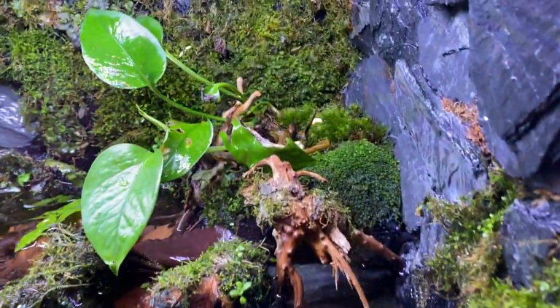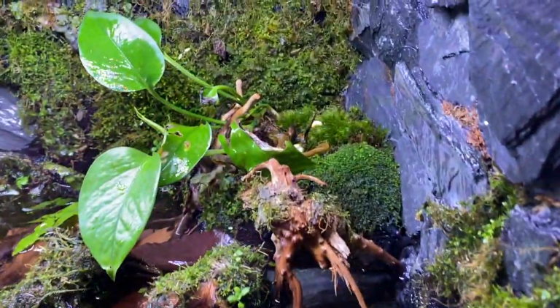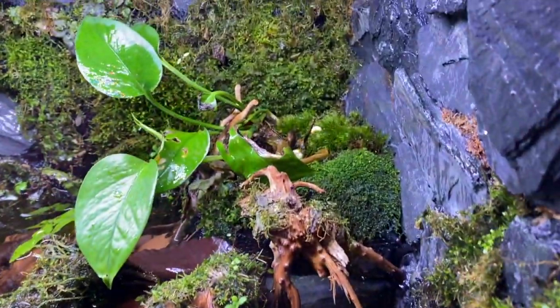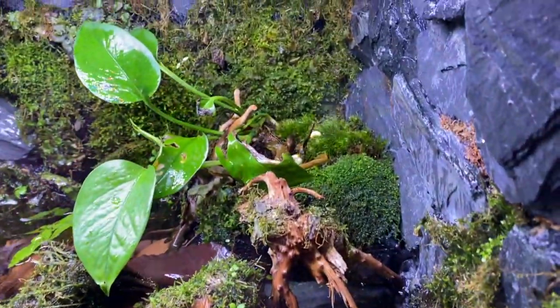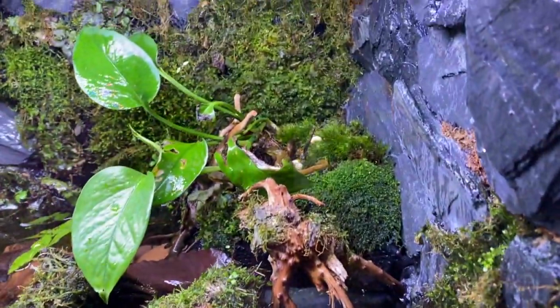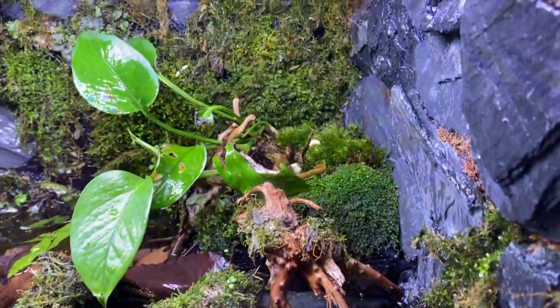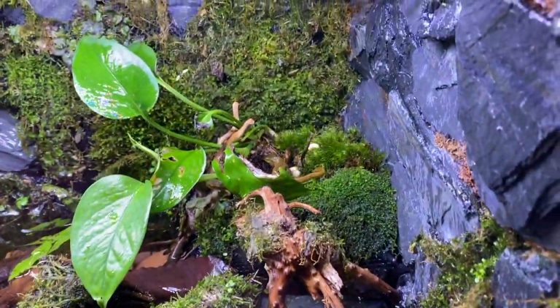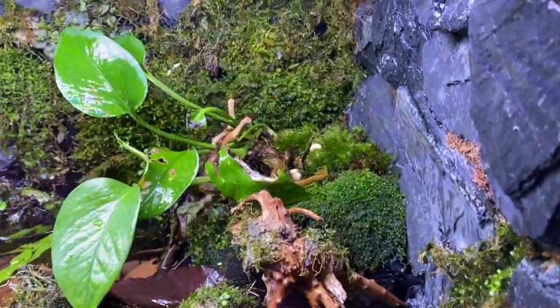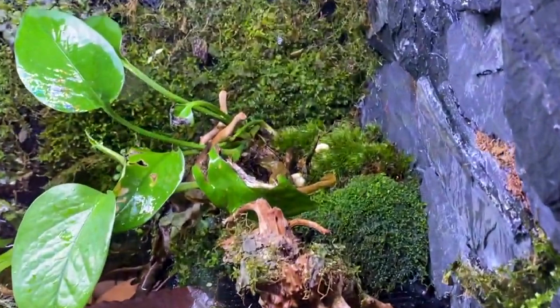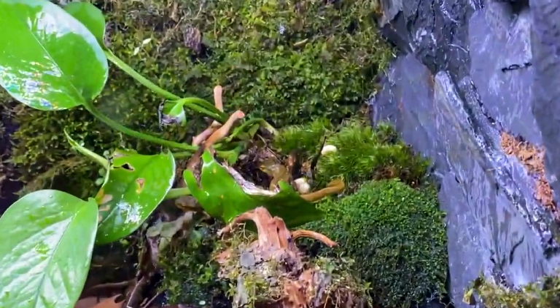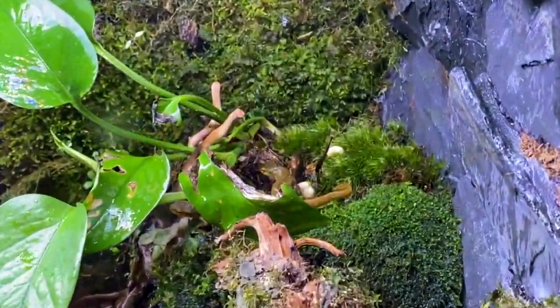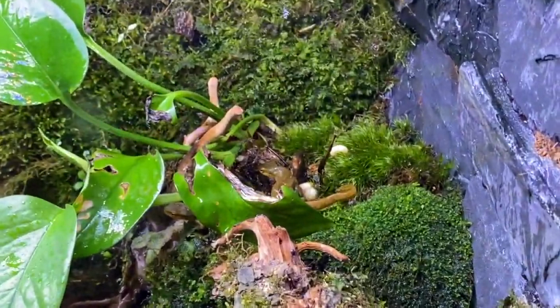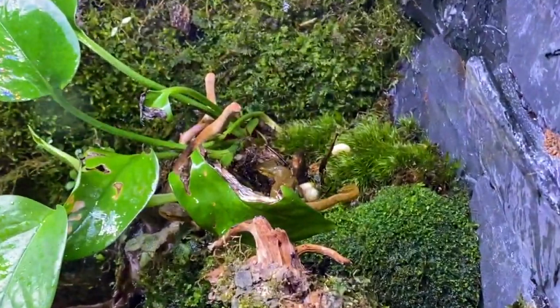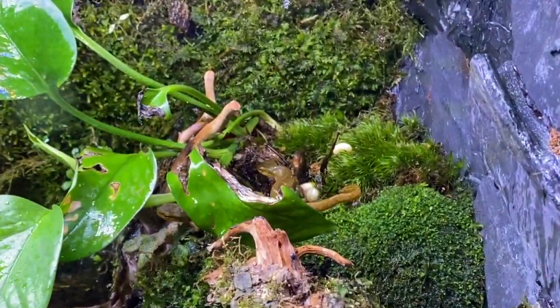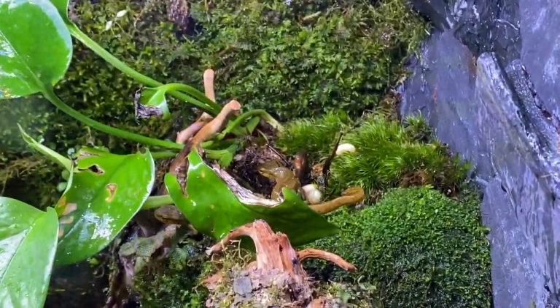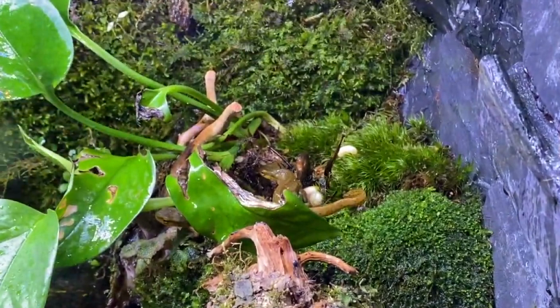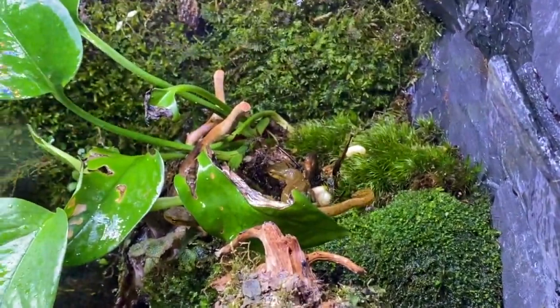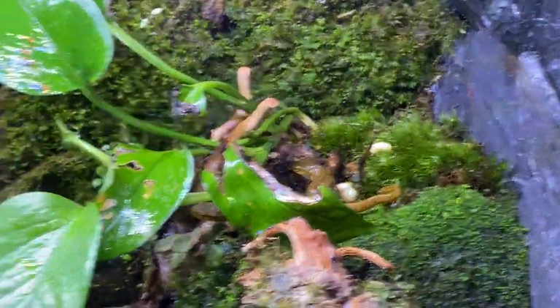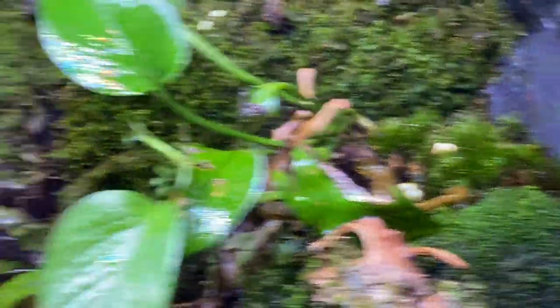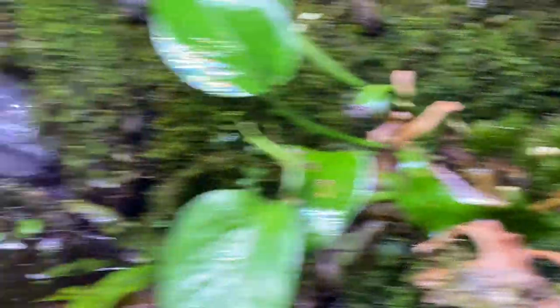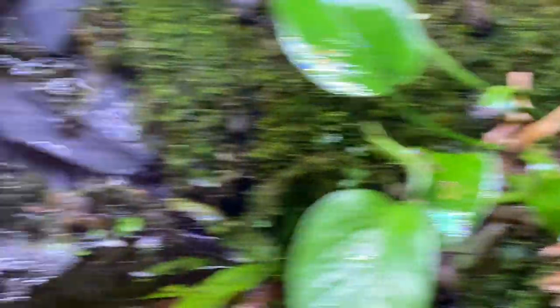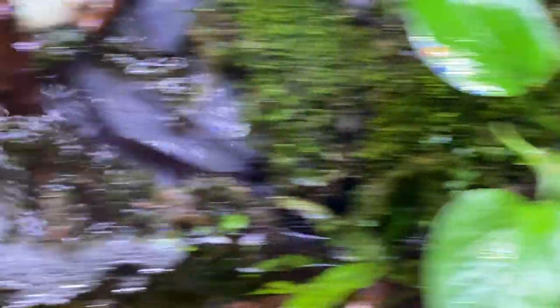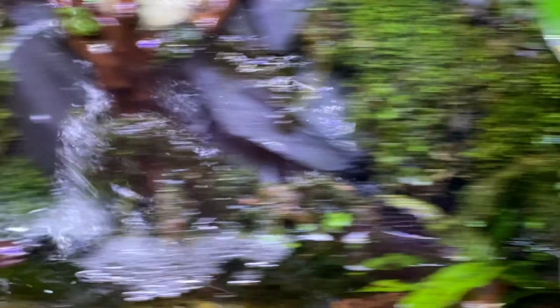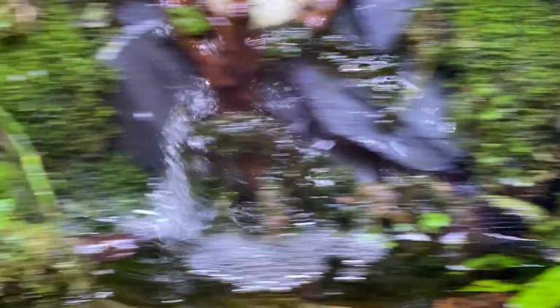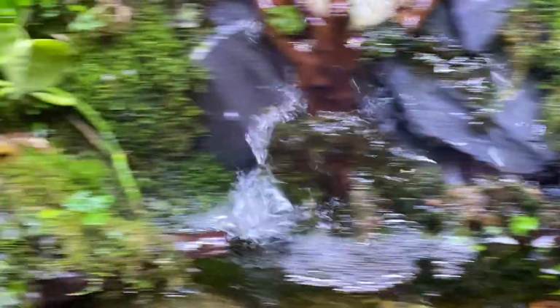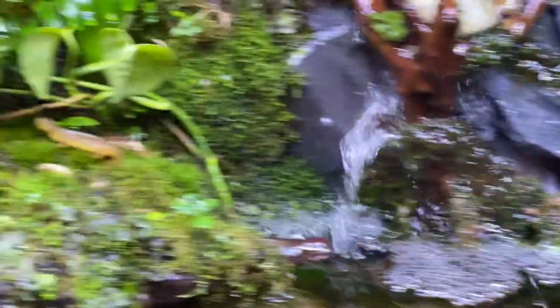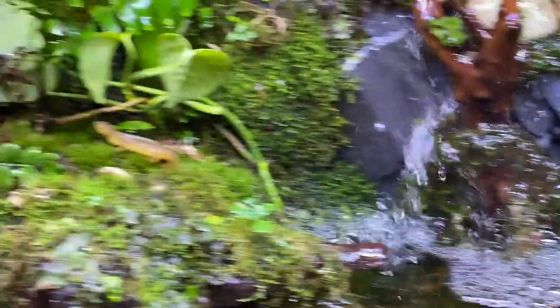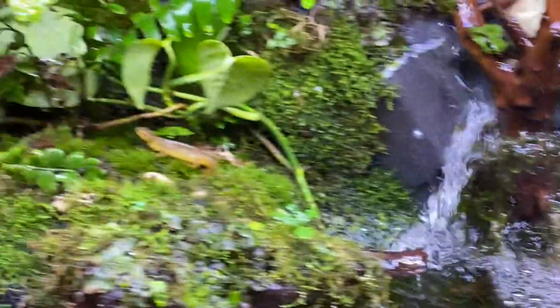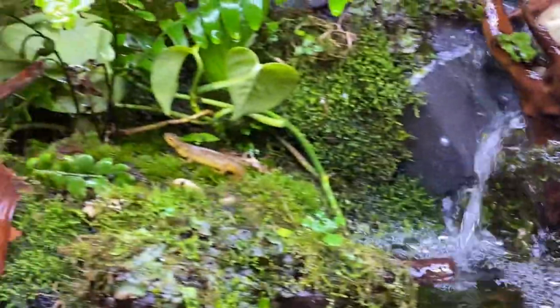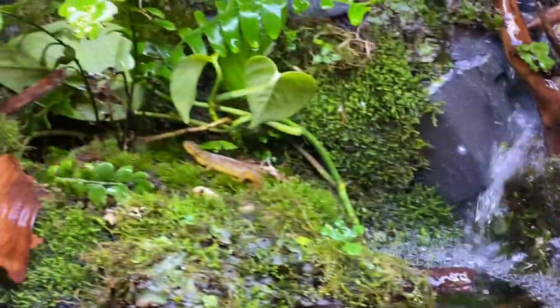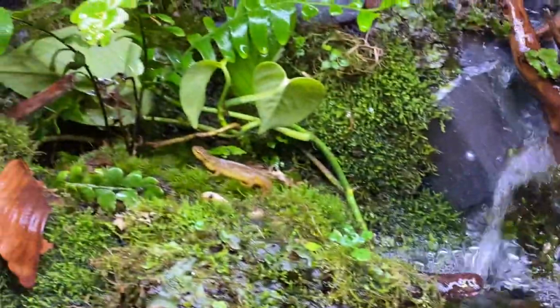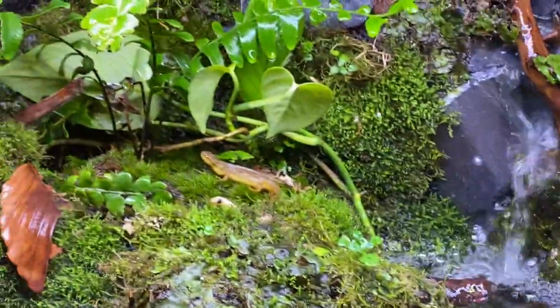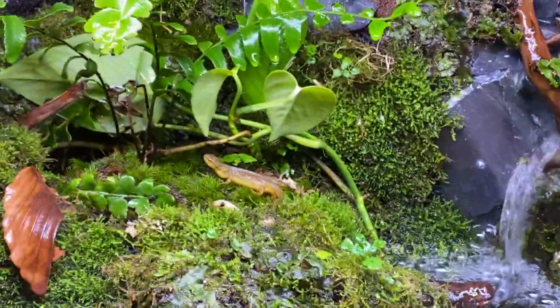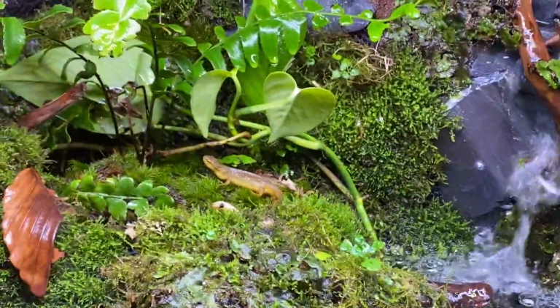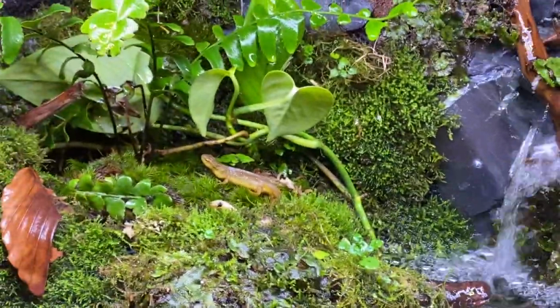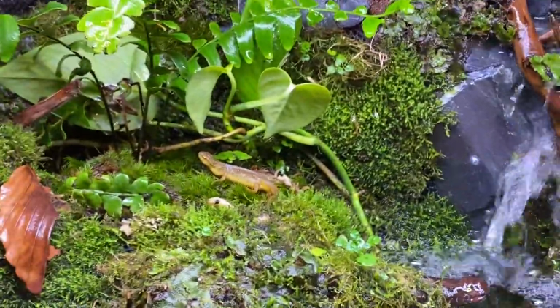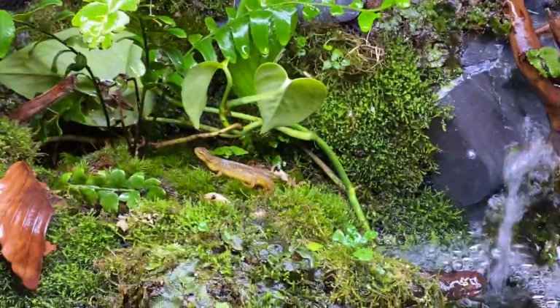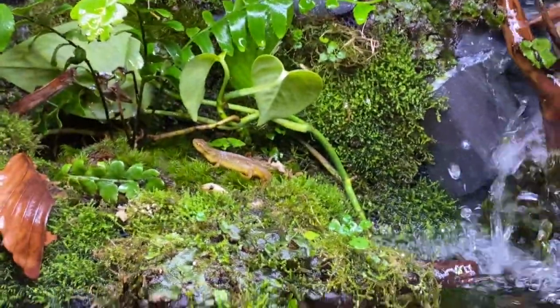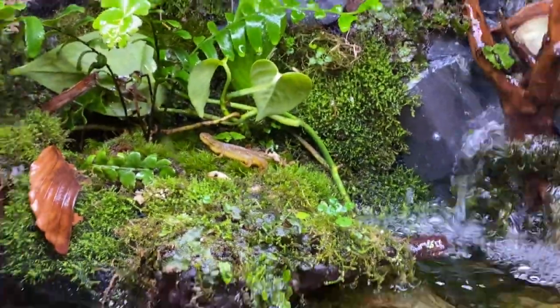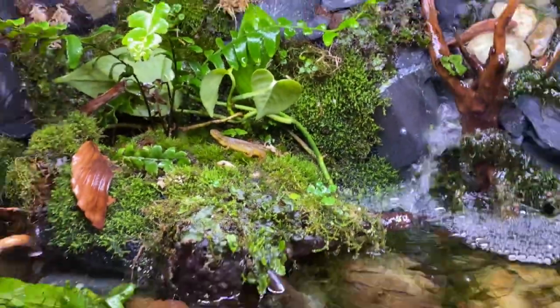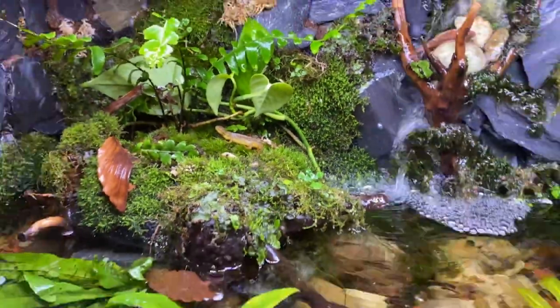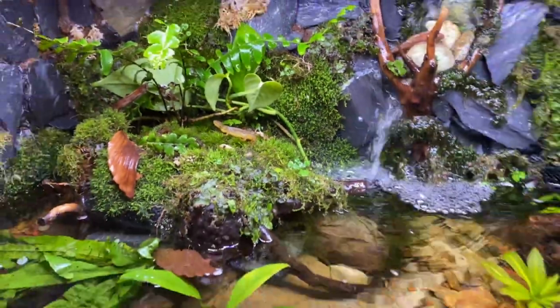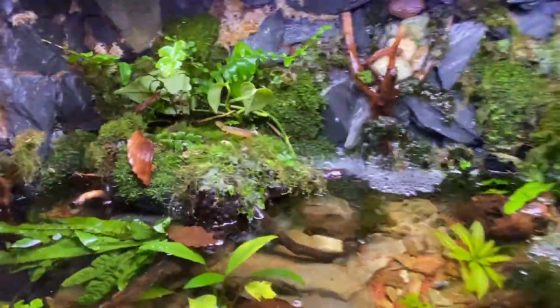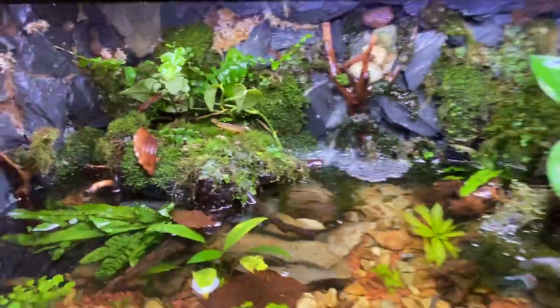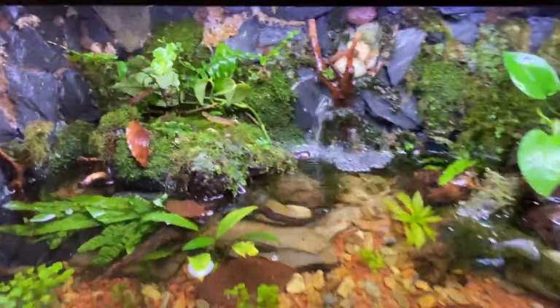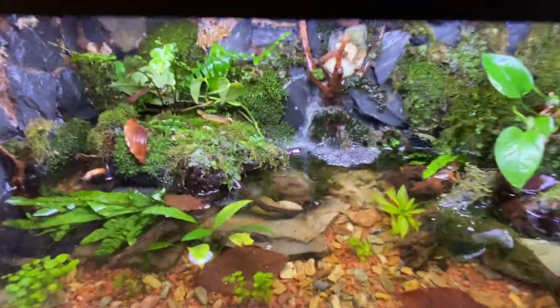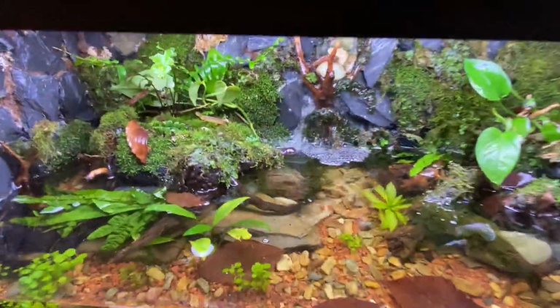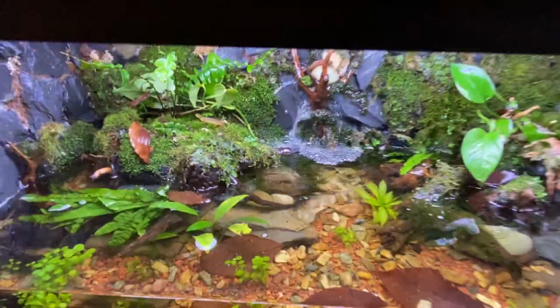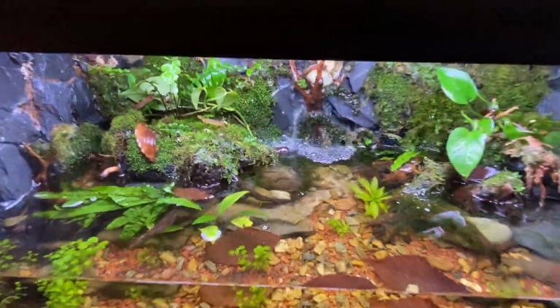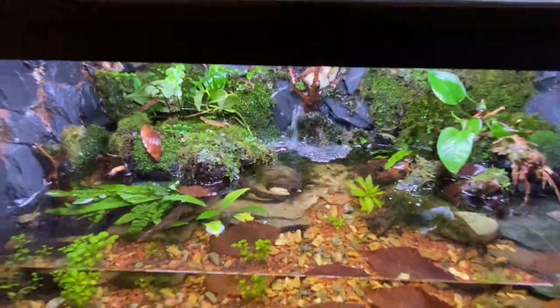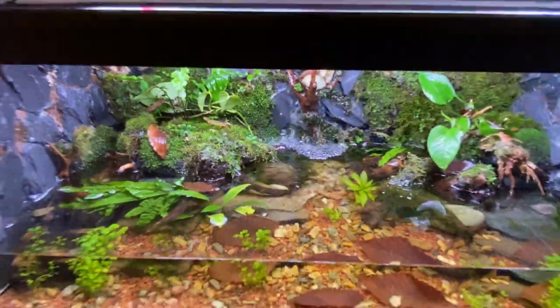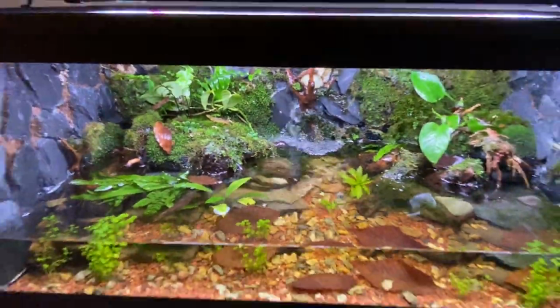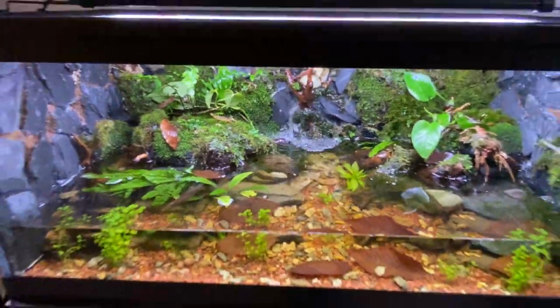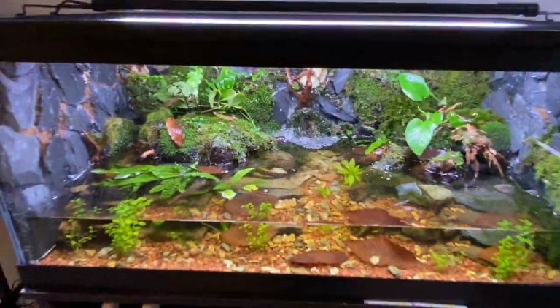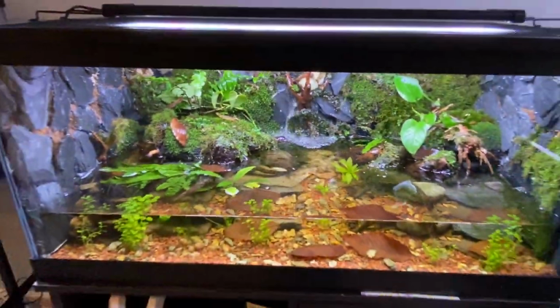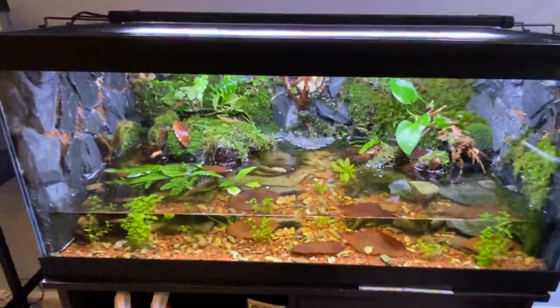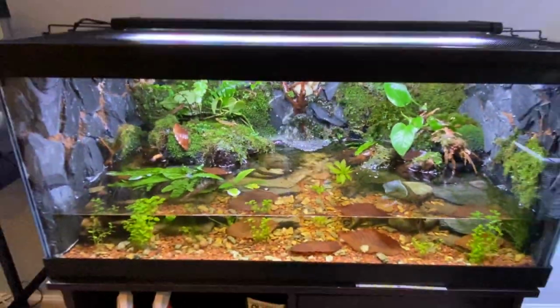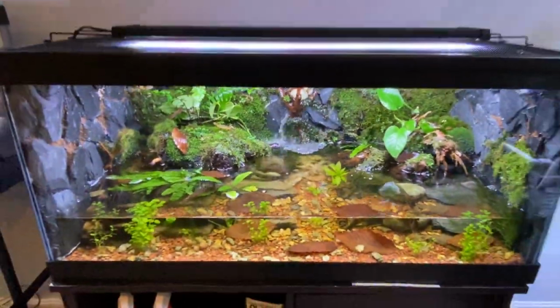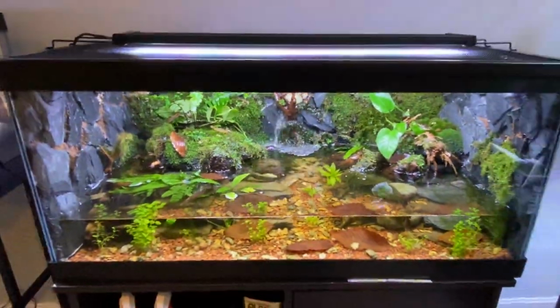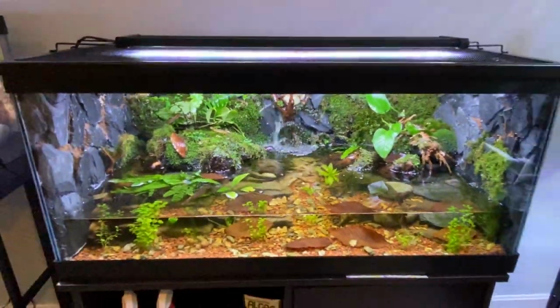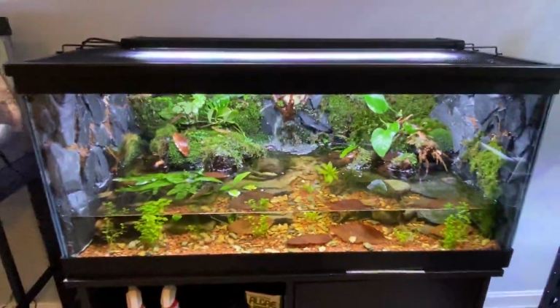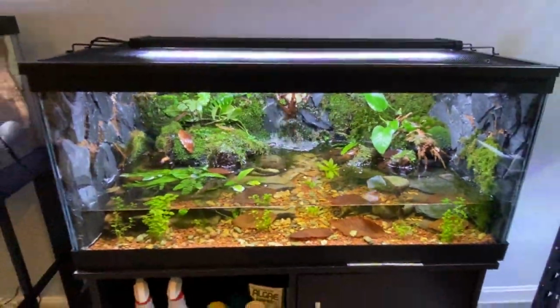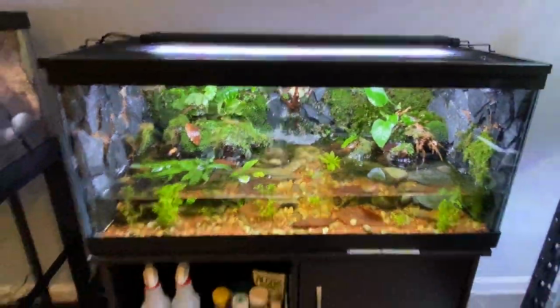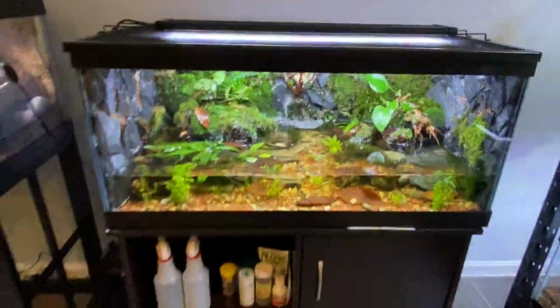In here is a newly built Eastern Newt setup. As you can see, there's one over there, one over there — there are three of them in here, in another 40-gallon breeder.